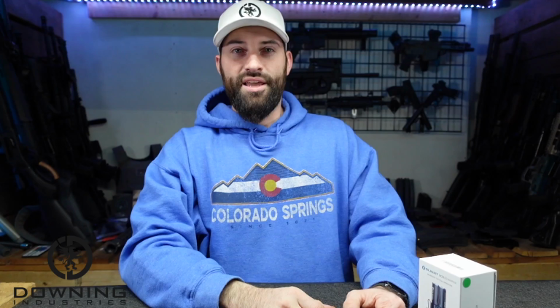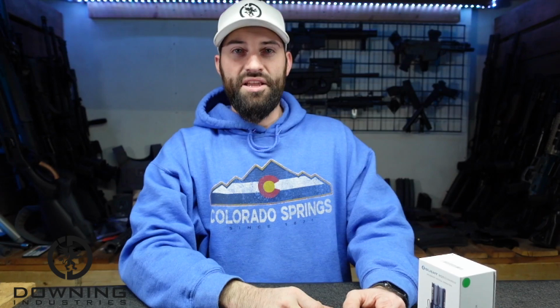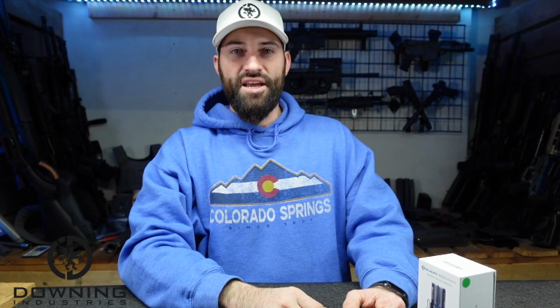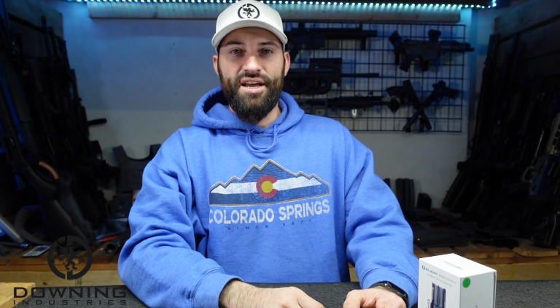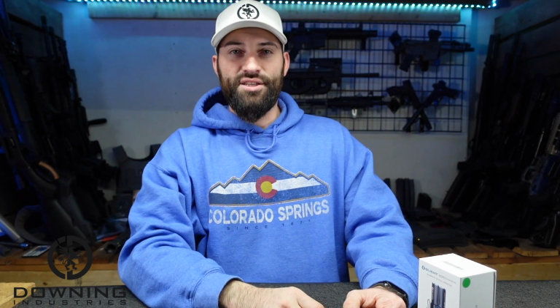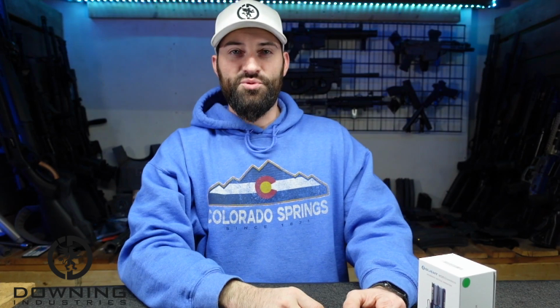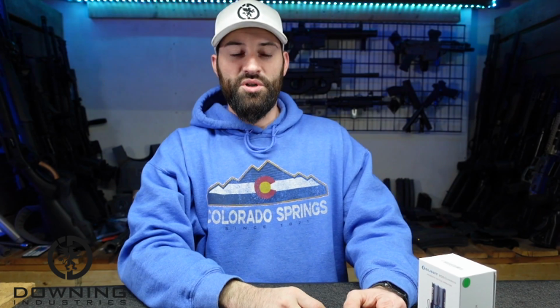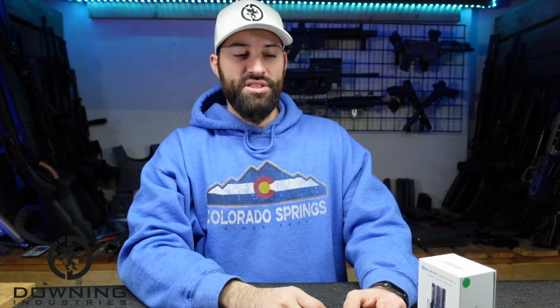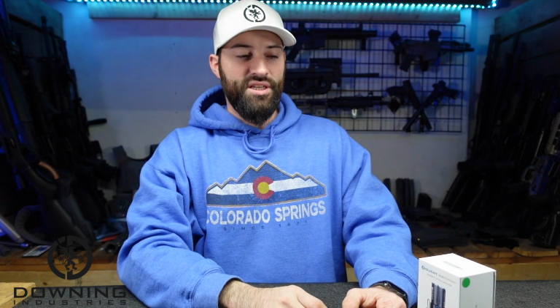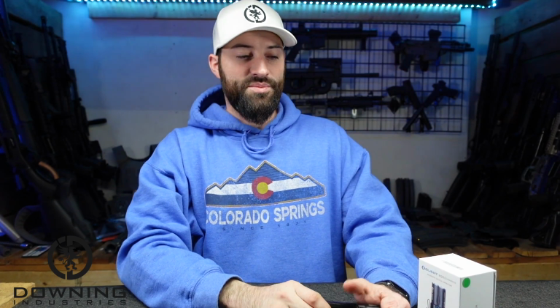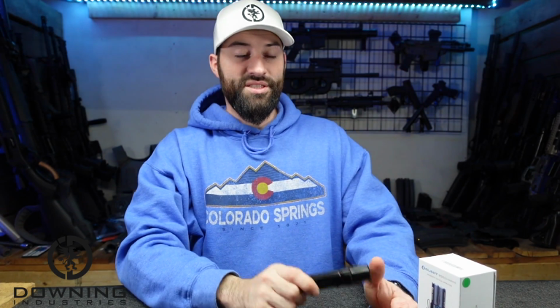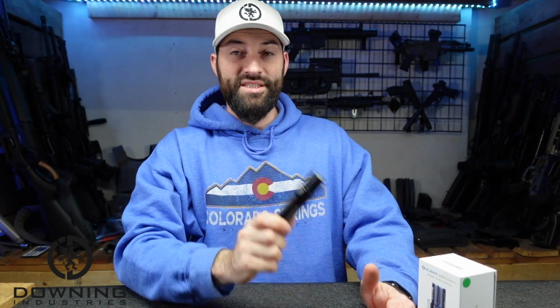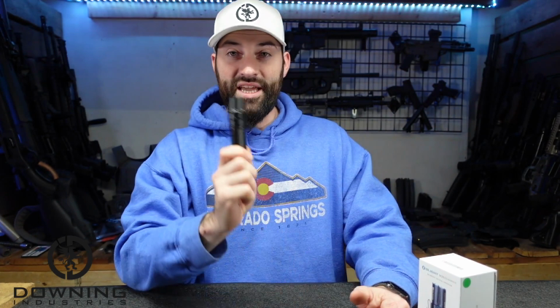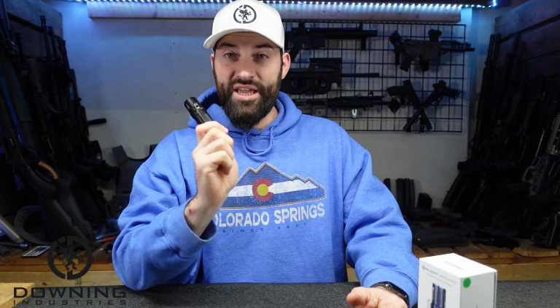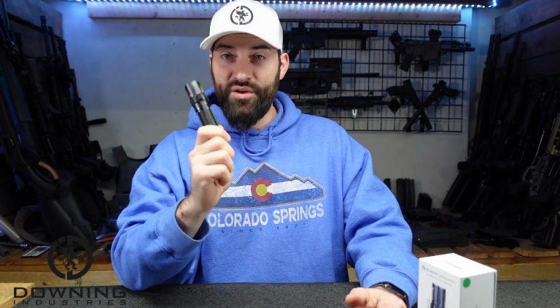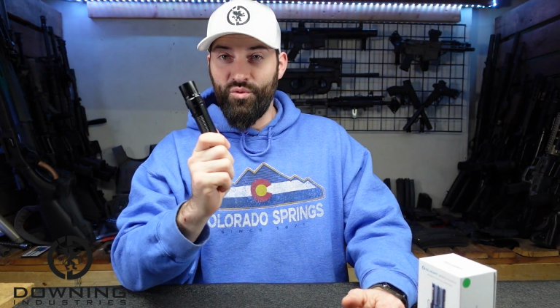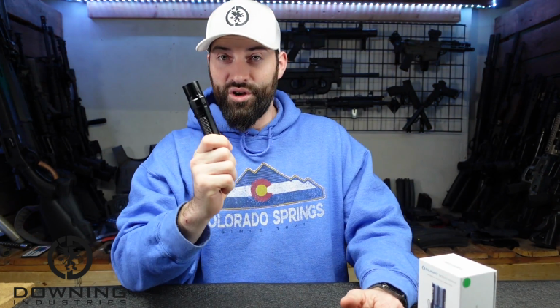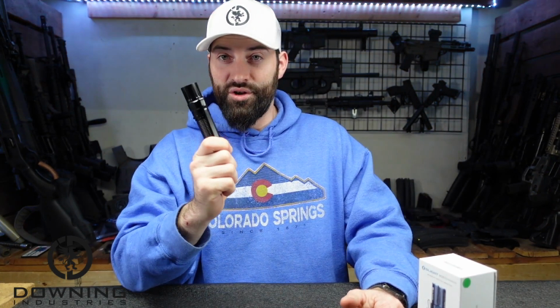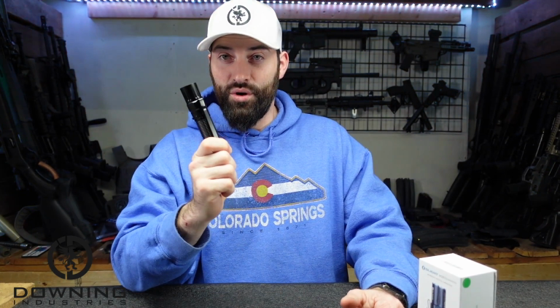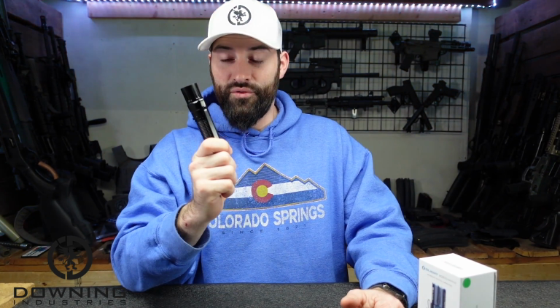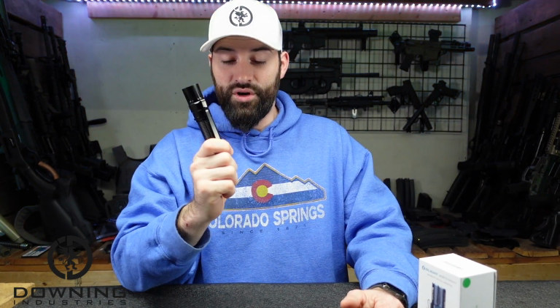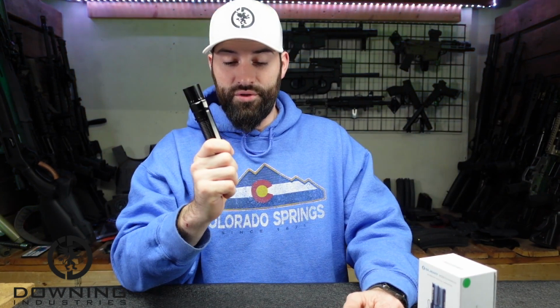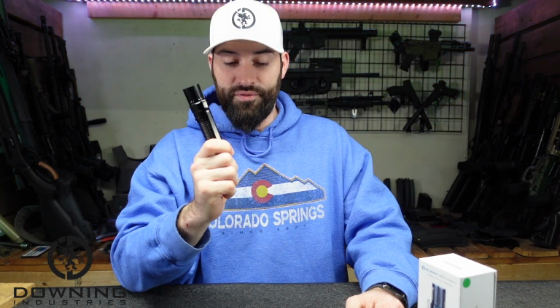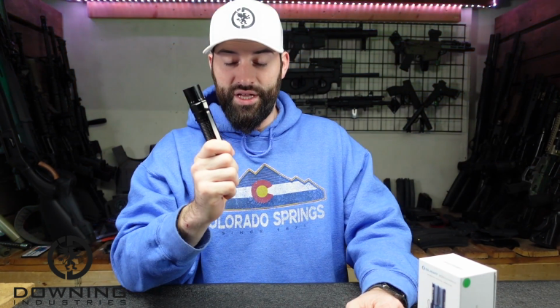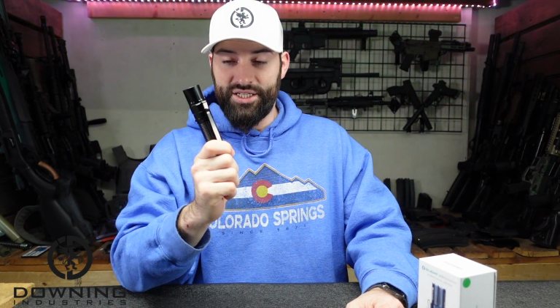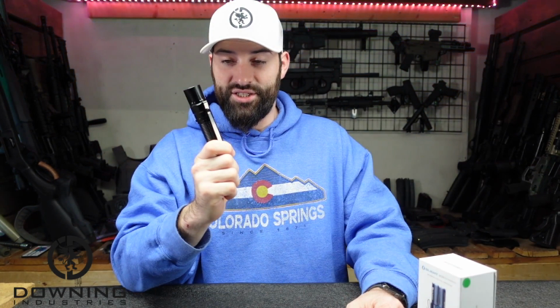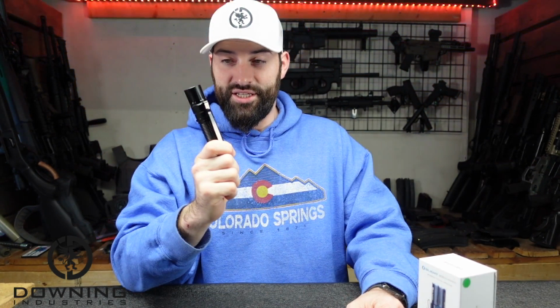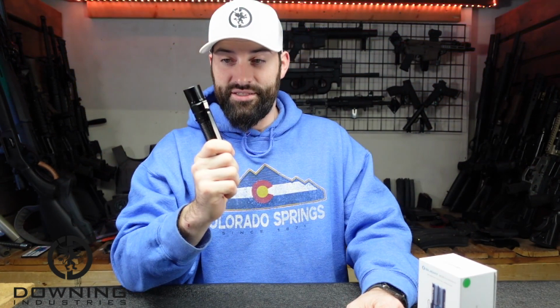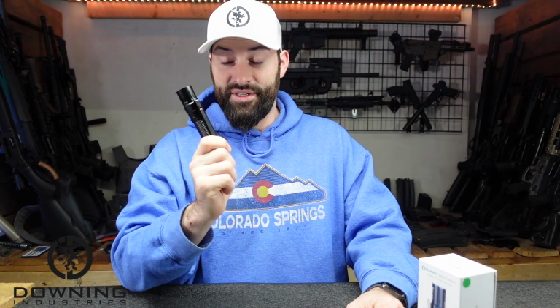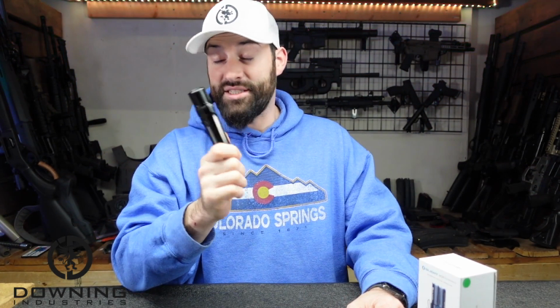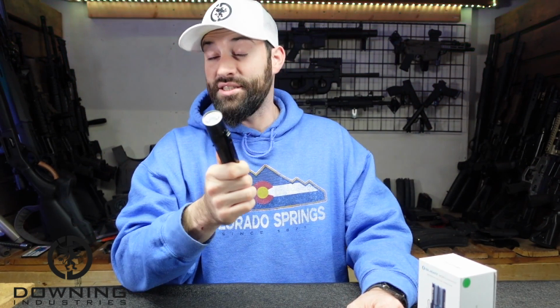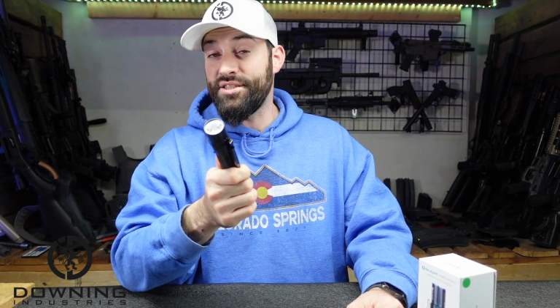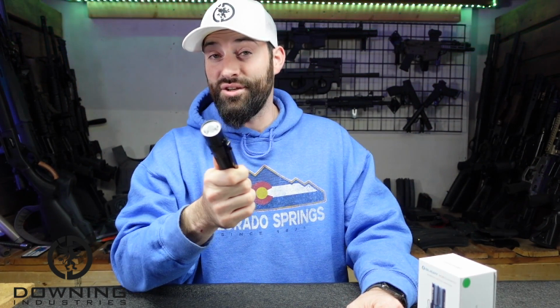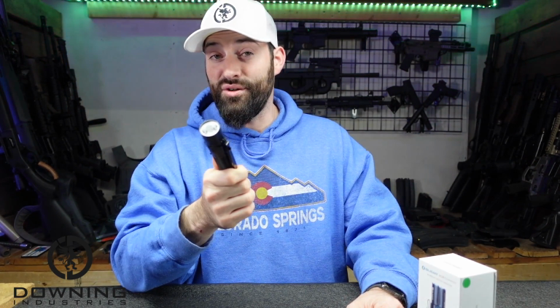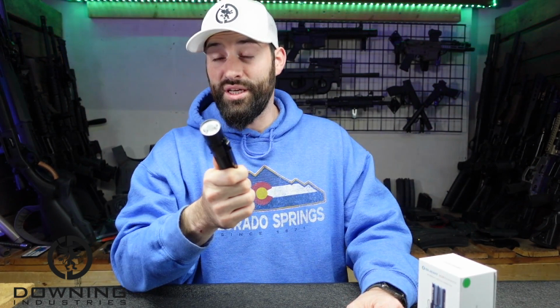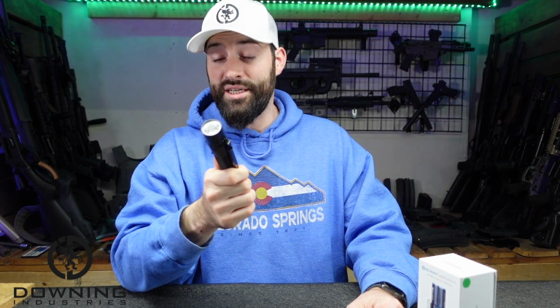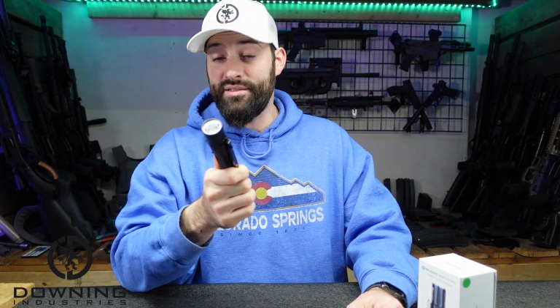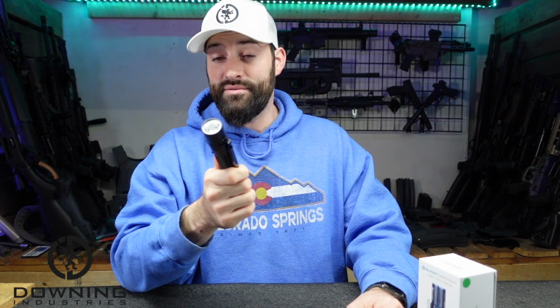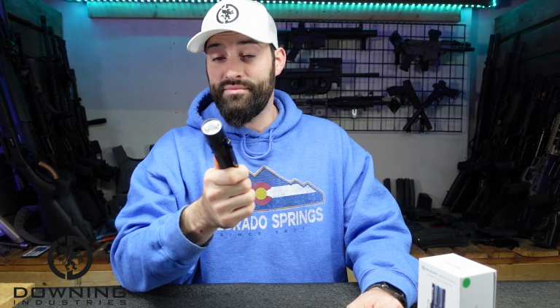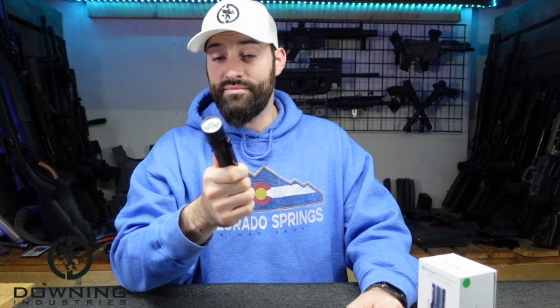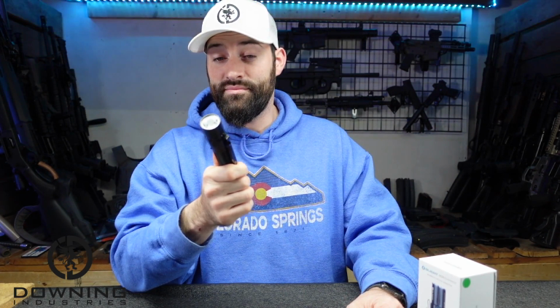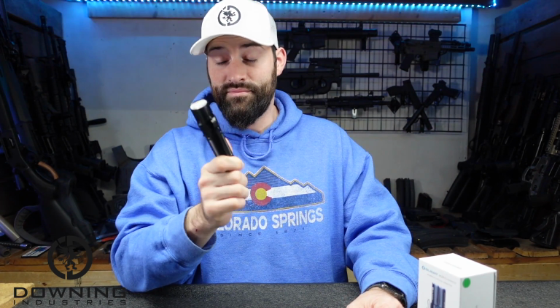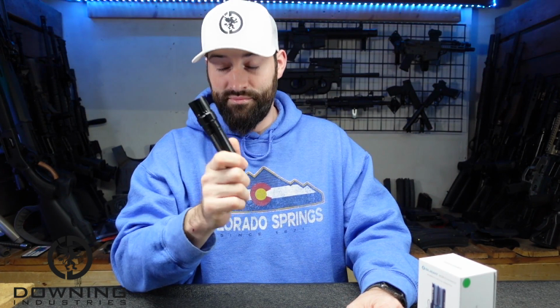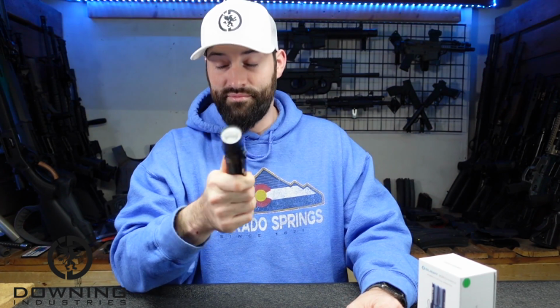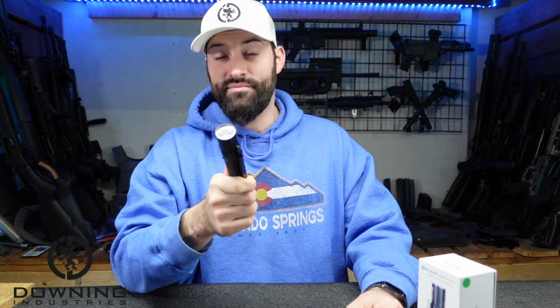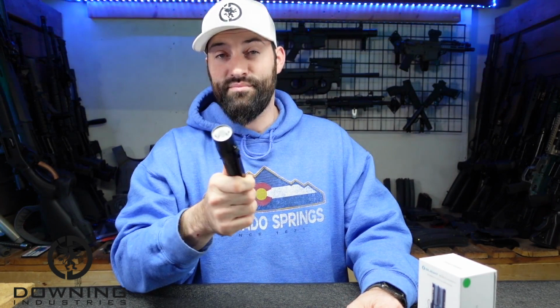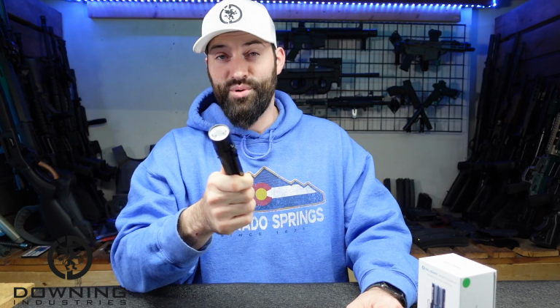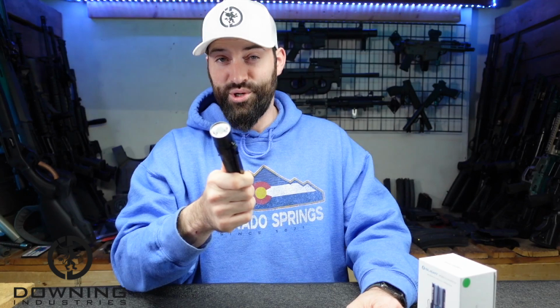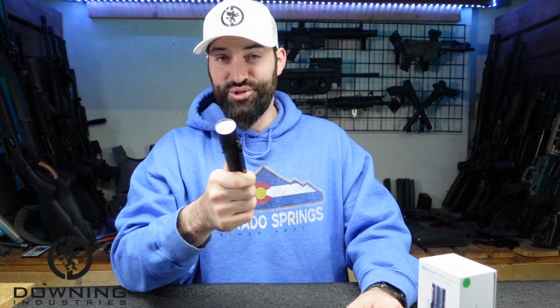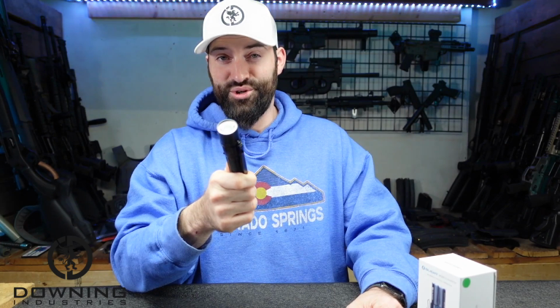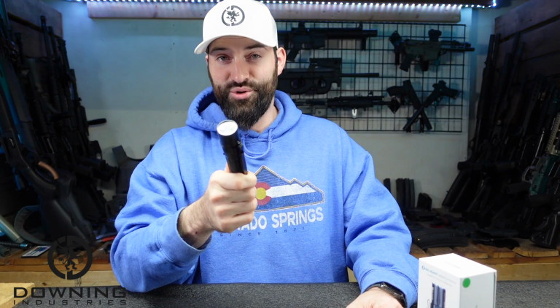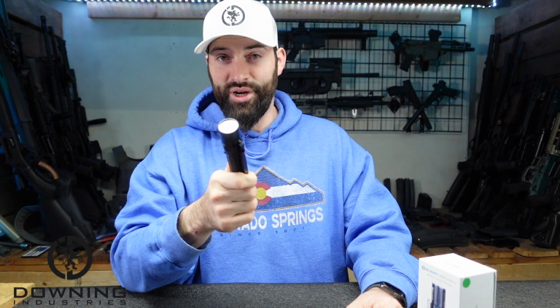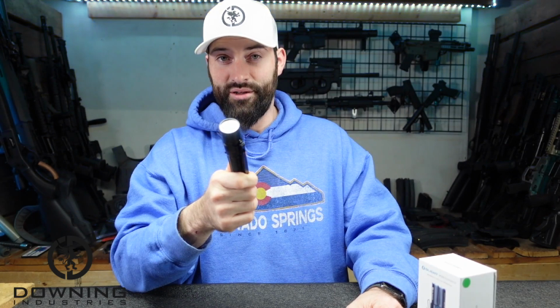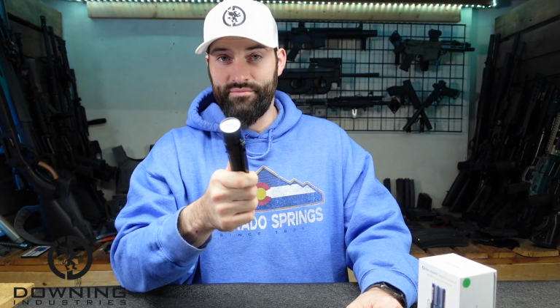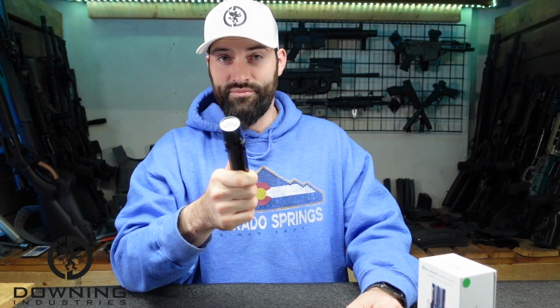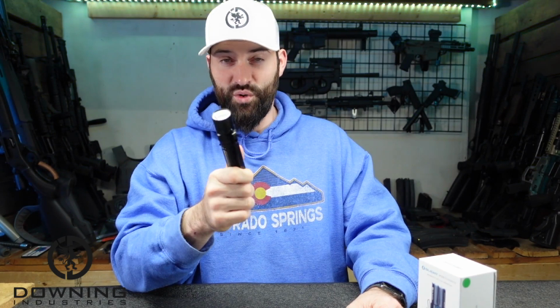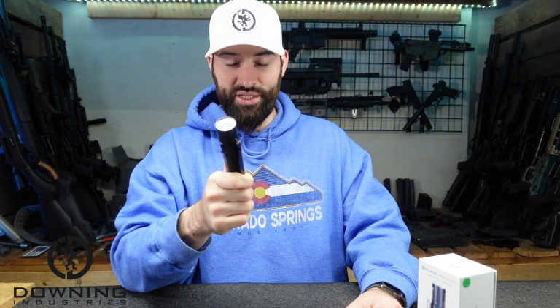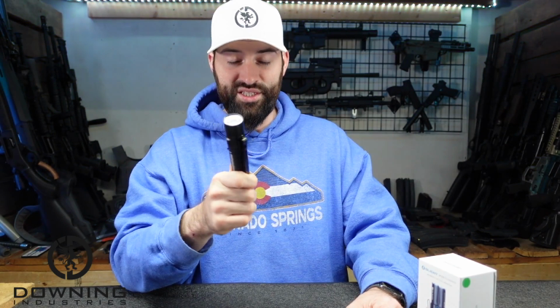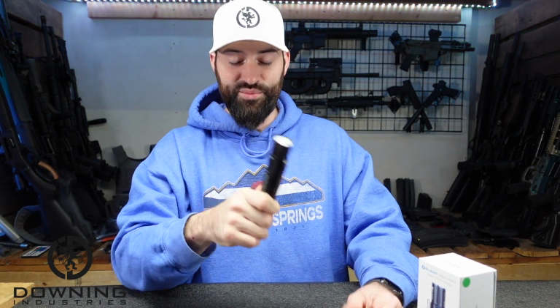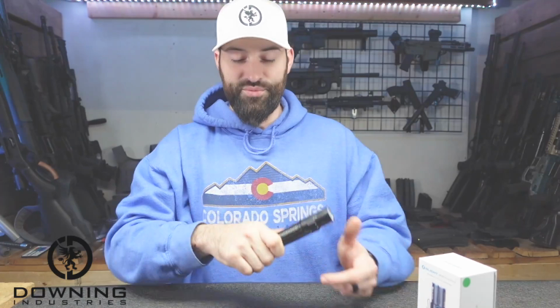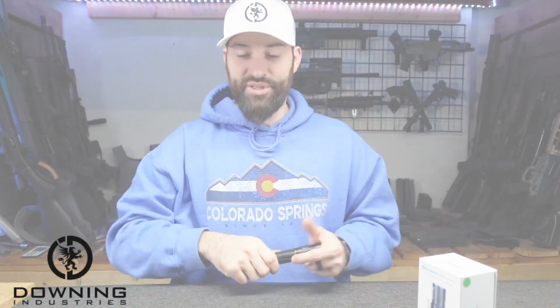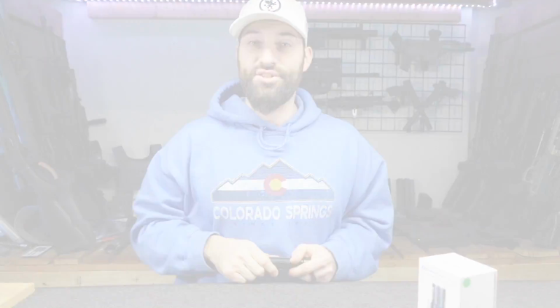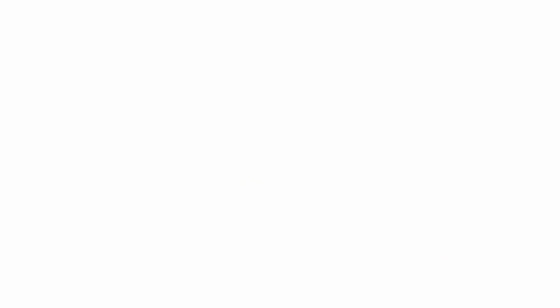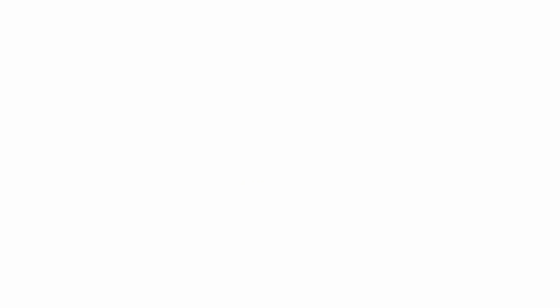Hey guys, what's up? Today we're going to go over another flashlight. Yes, it is an Olight, but we're going to do it quick. Quick and simple. Let's do it.